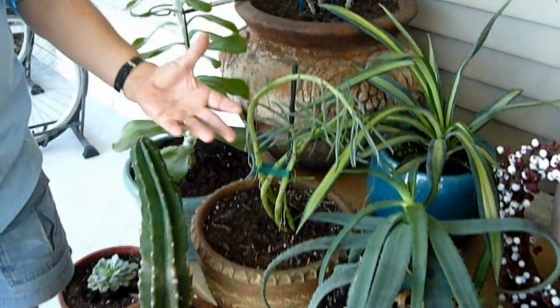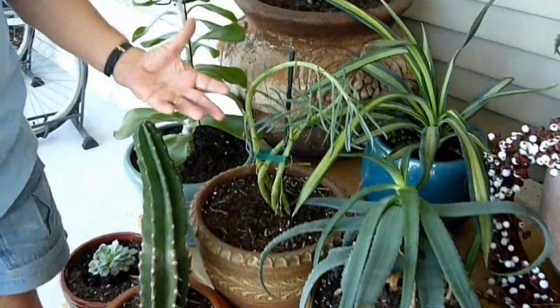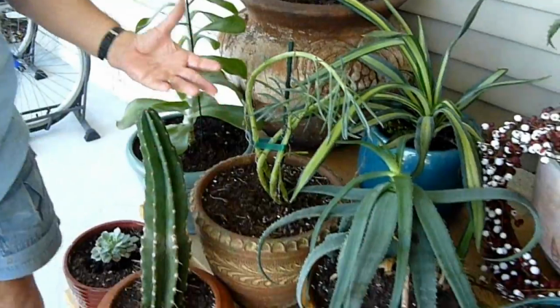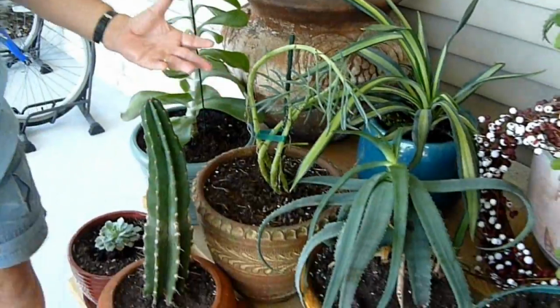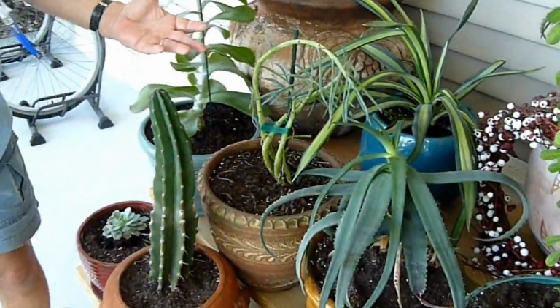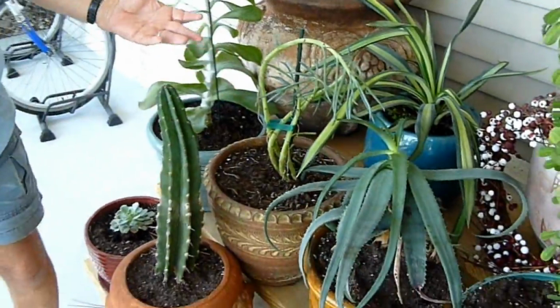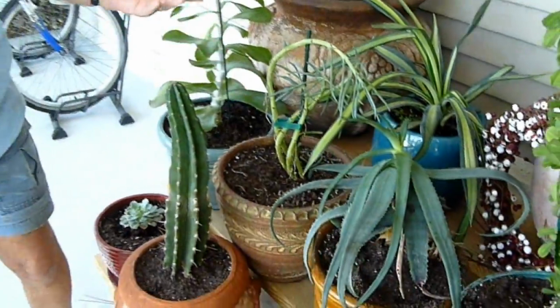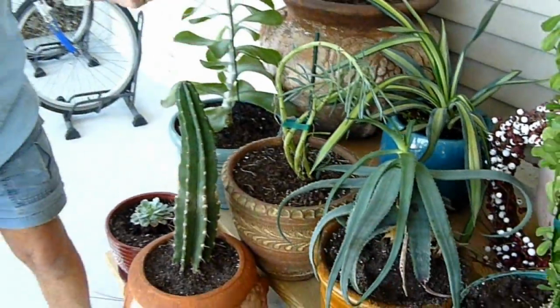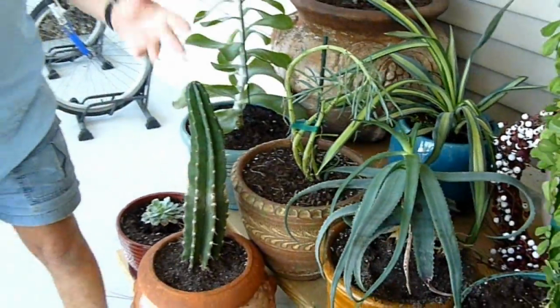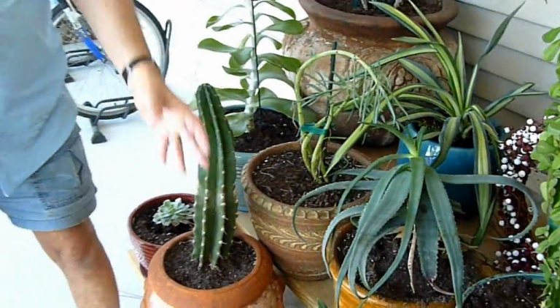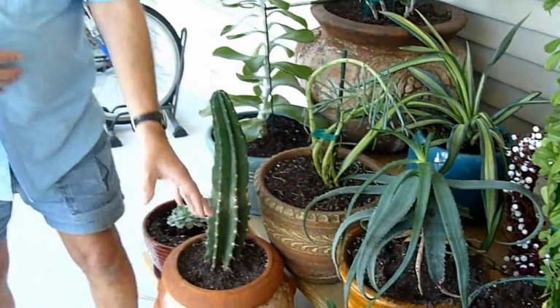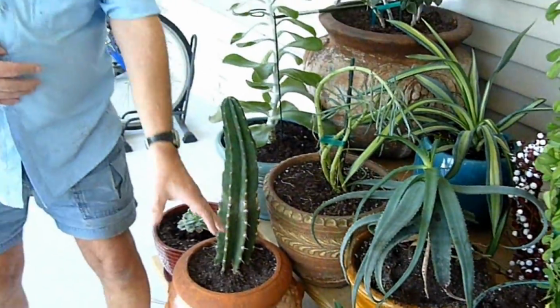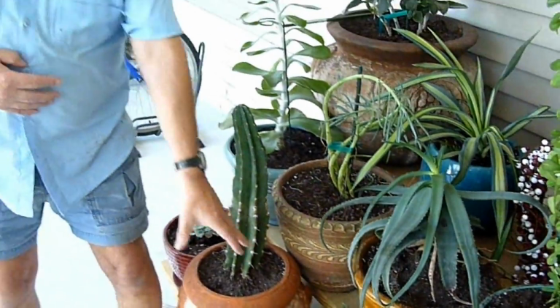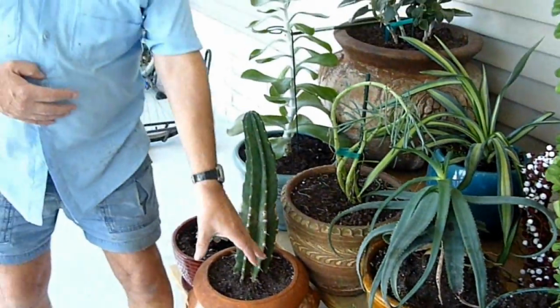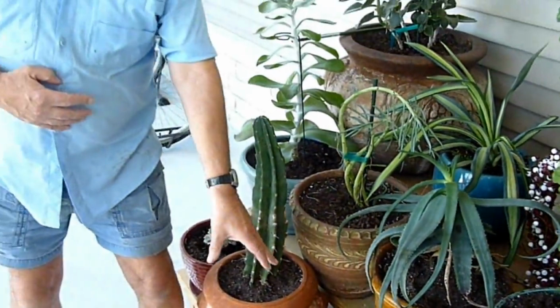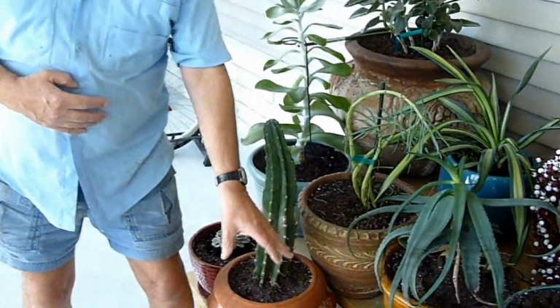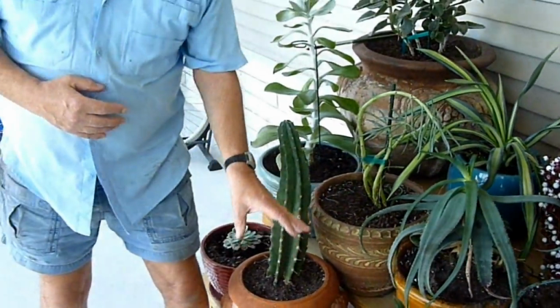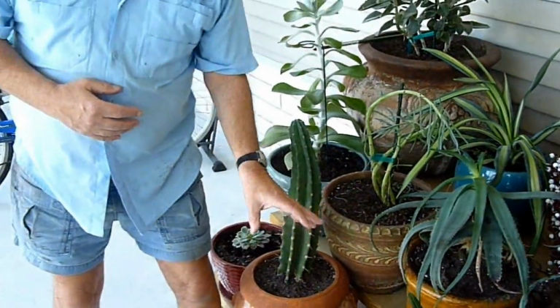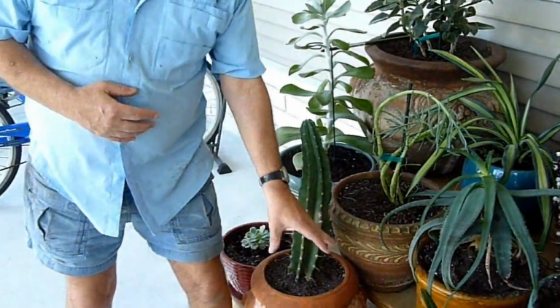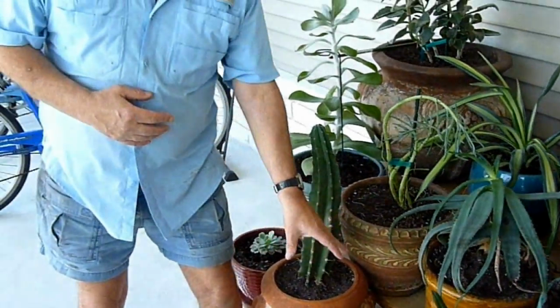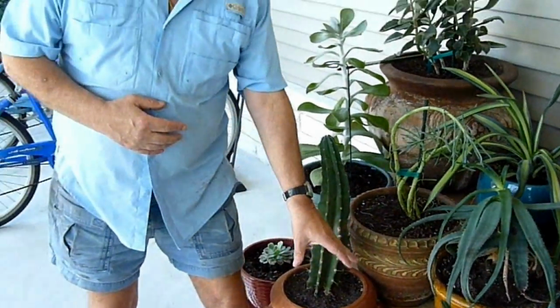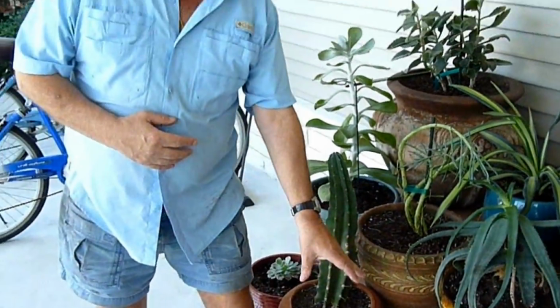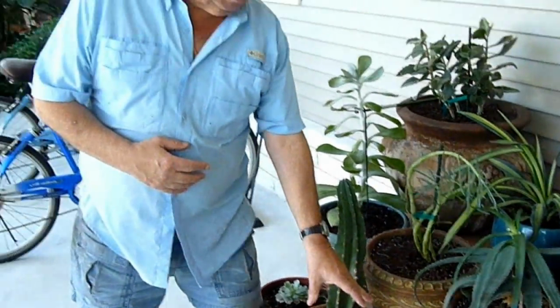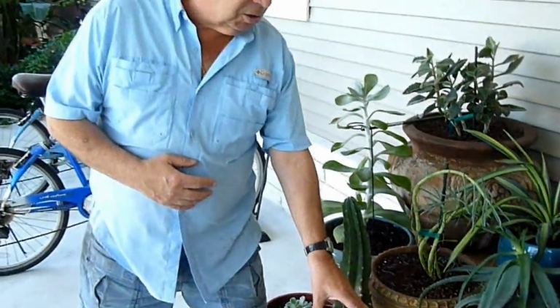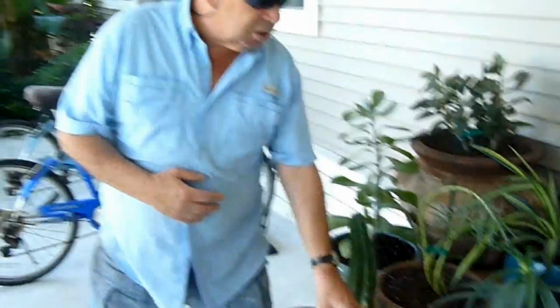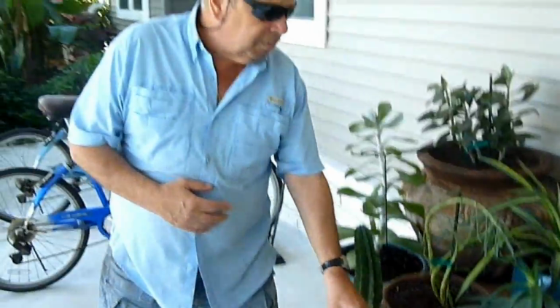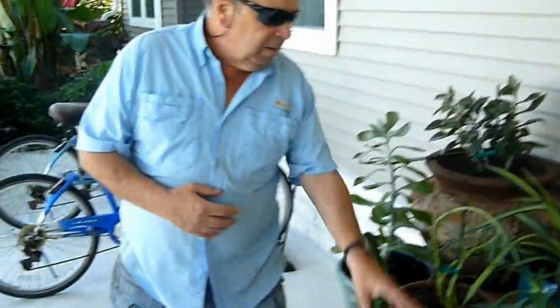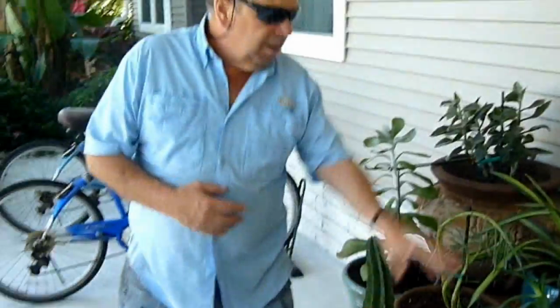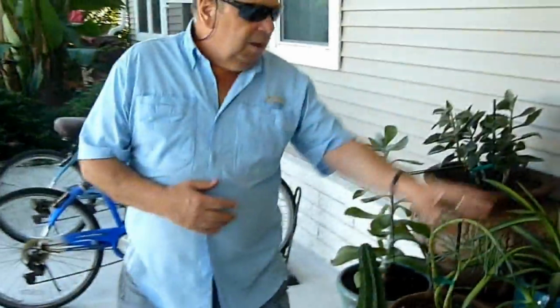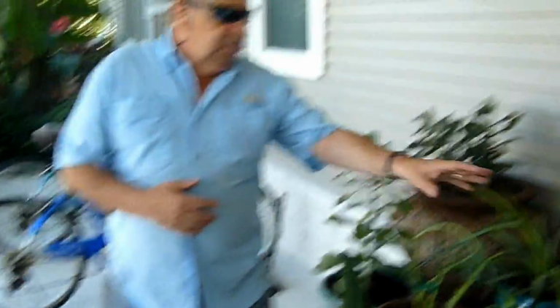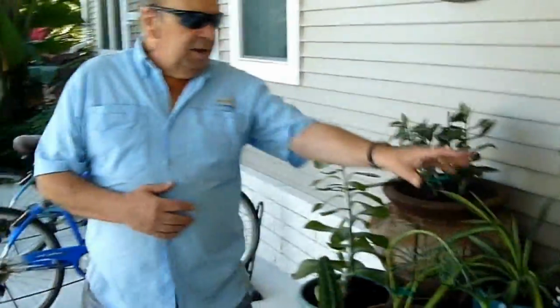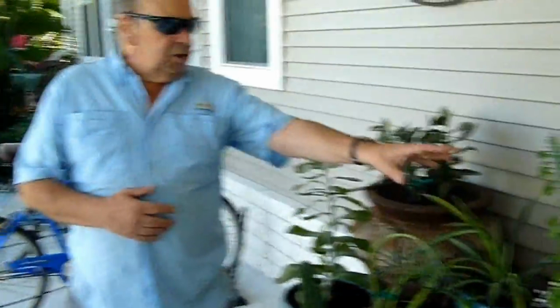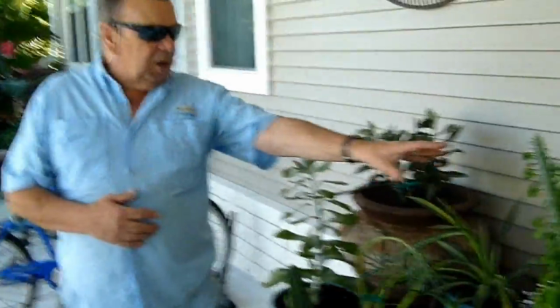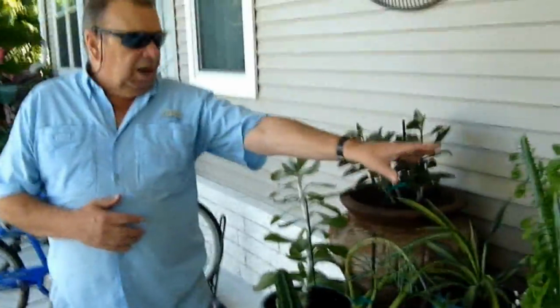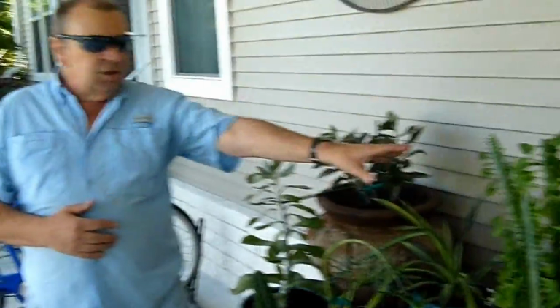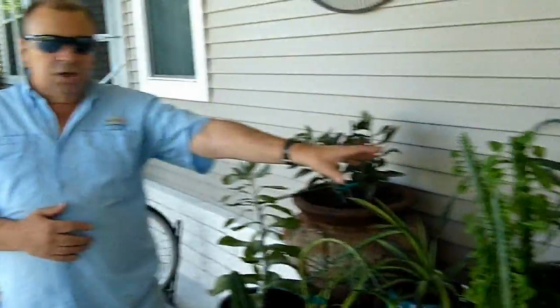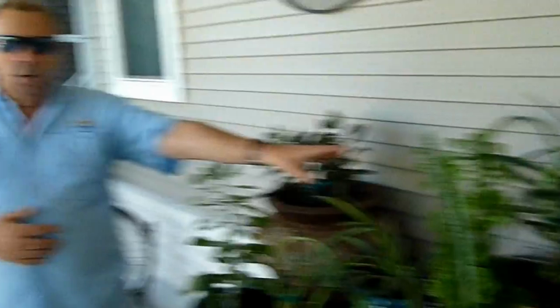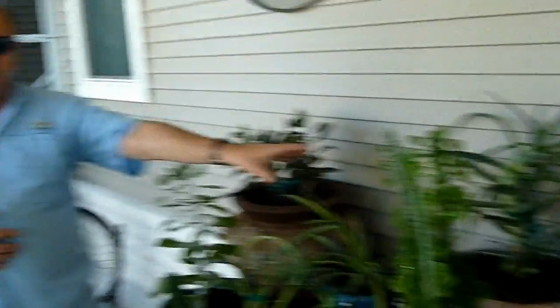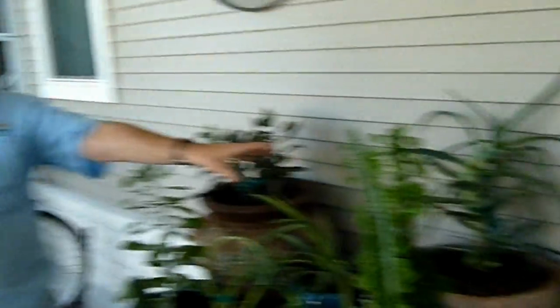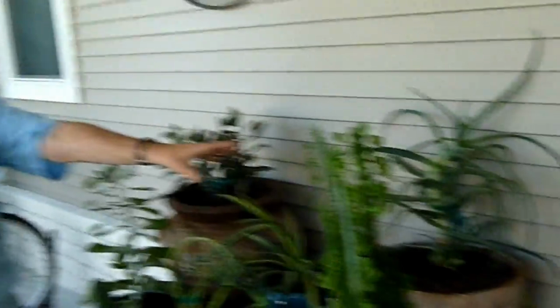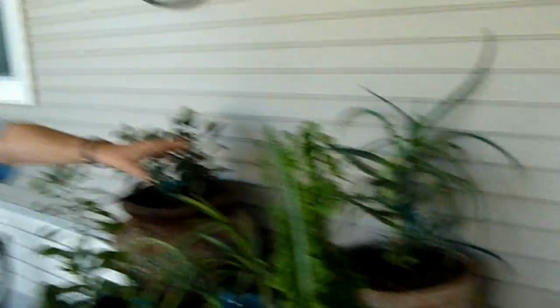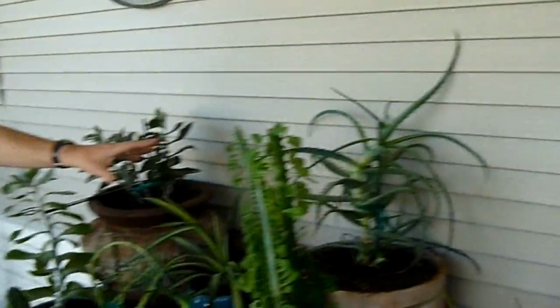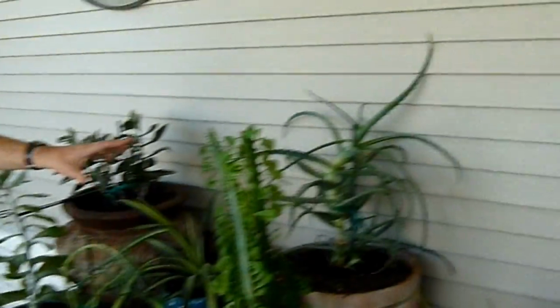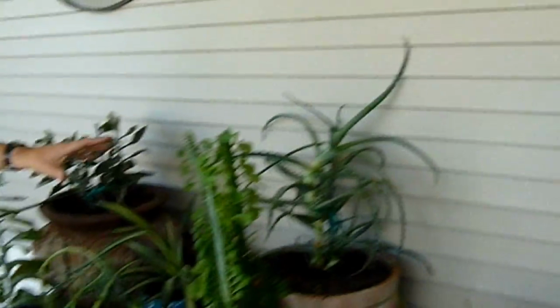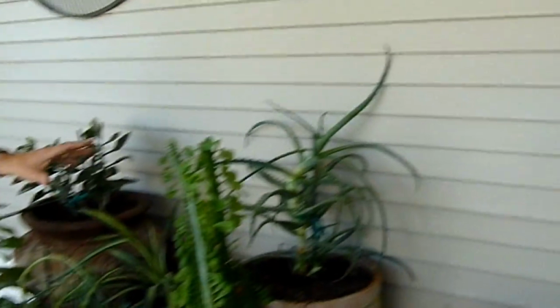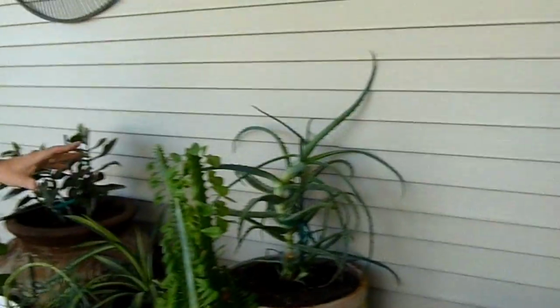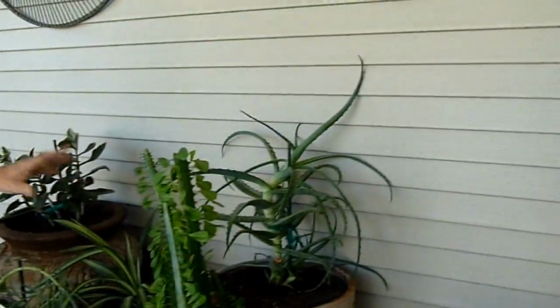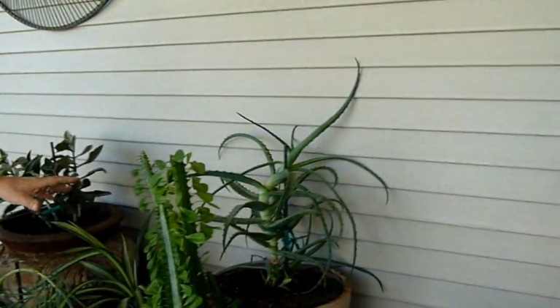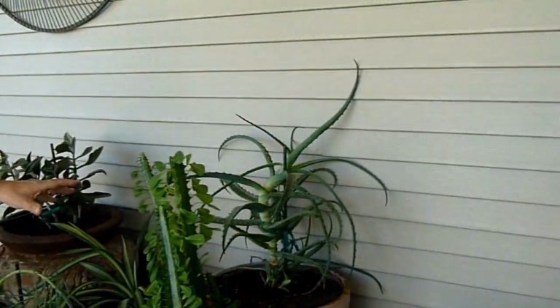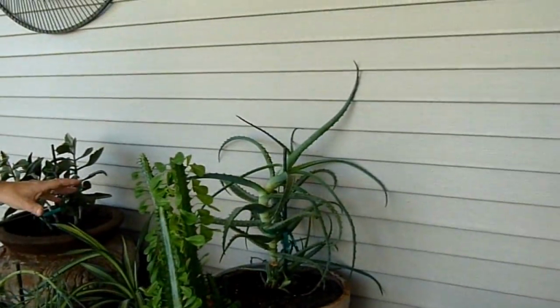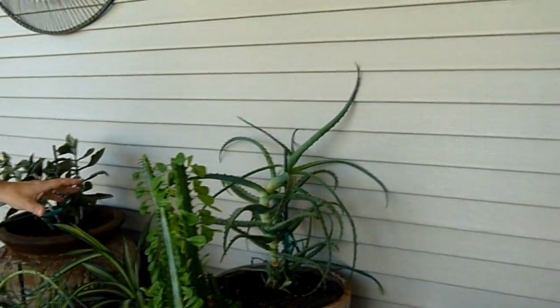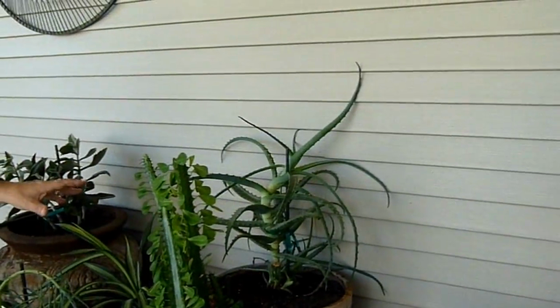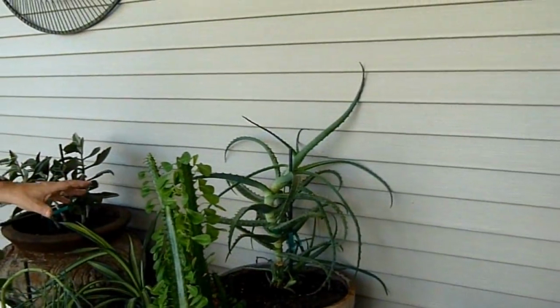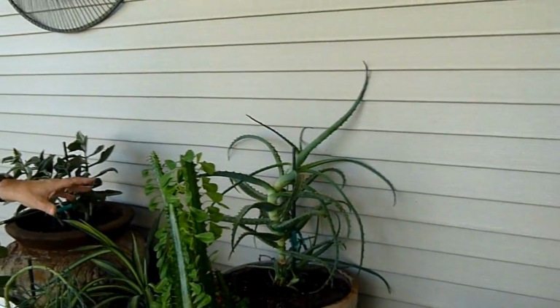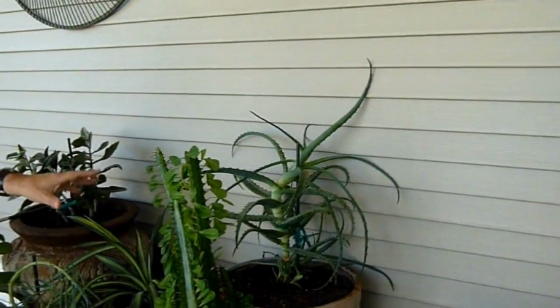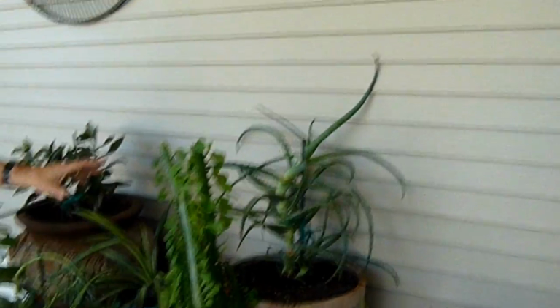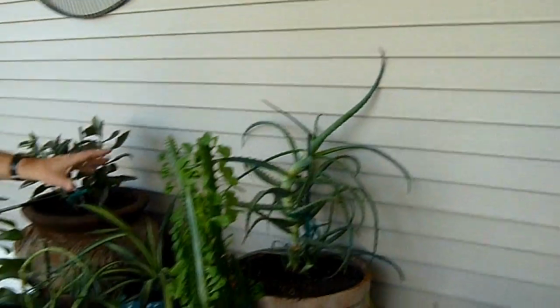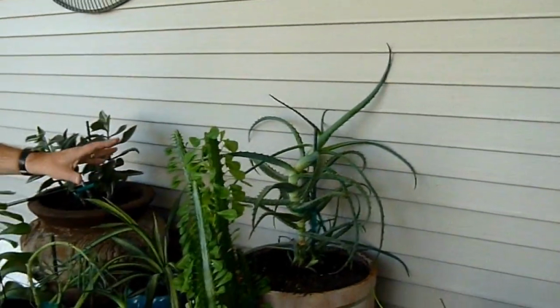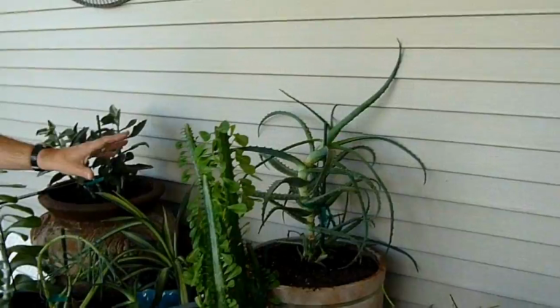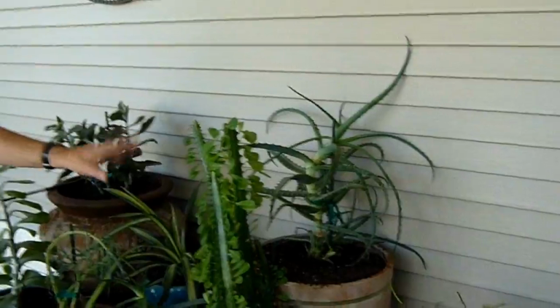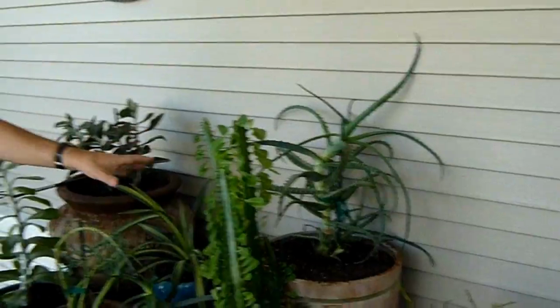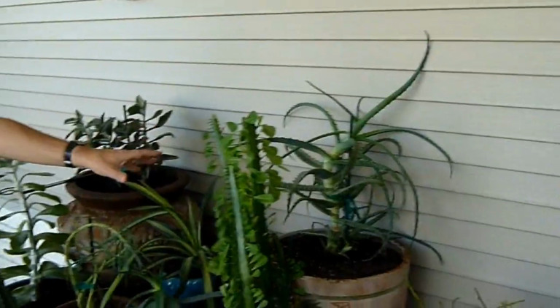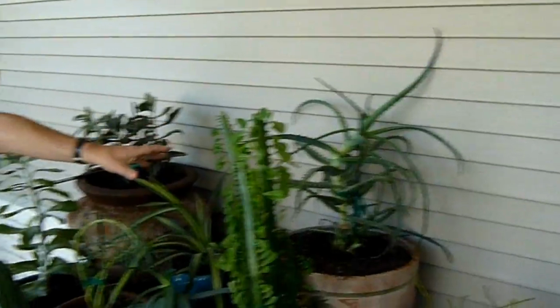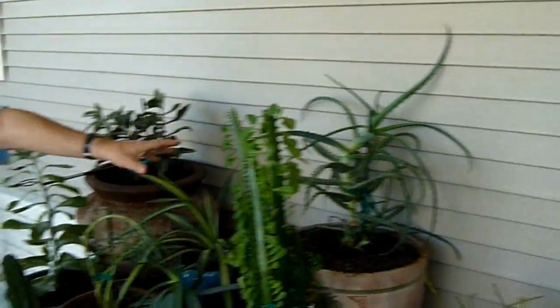These plants grow according to the size of the pot. So if I've got small pots, small plants. These guys at the back have big pots, so big plants.